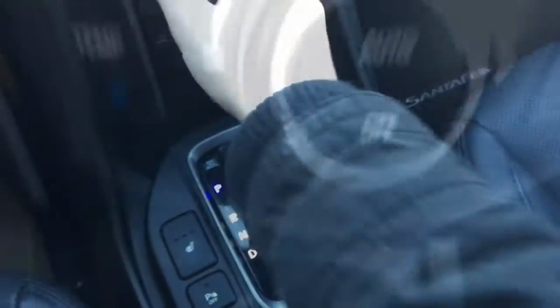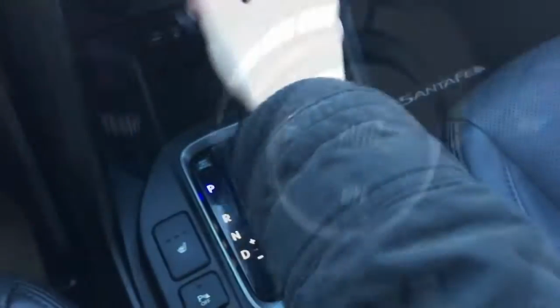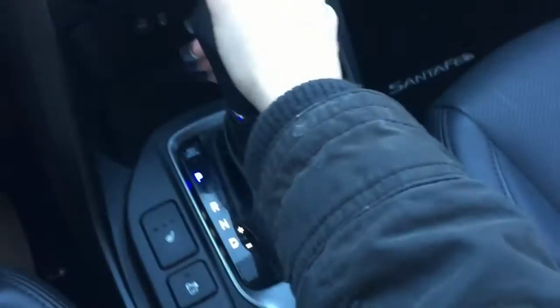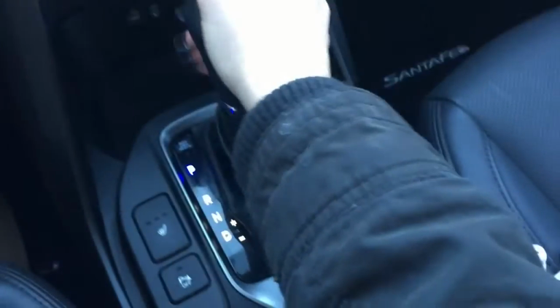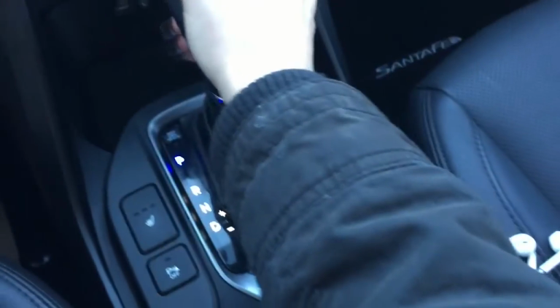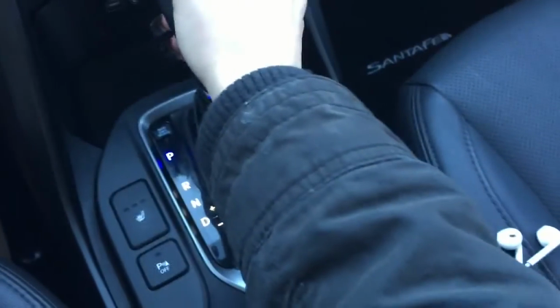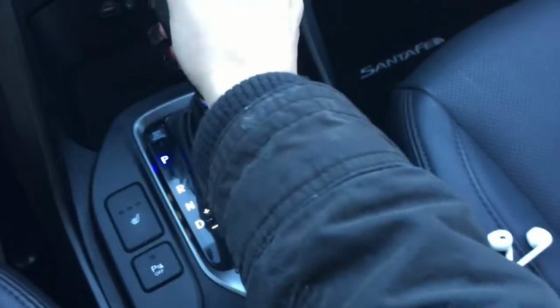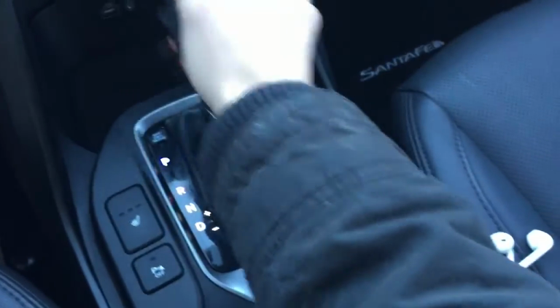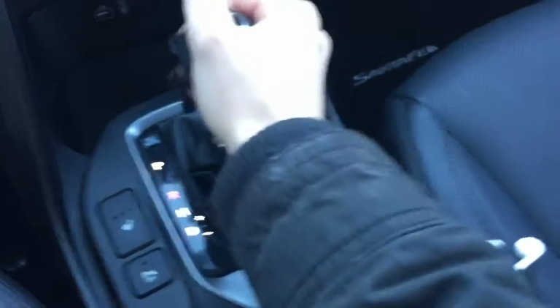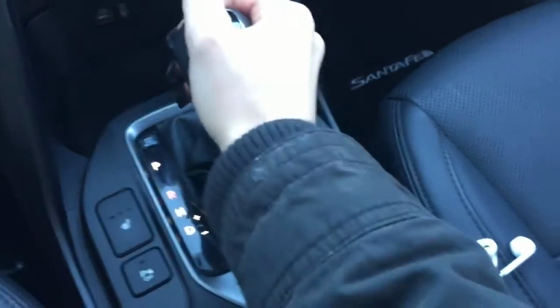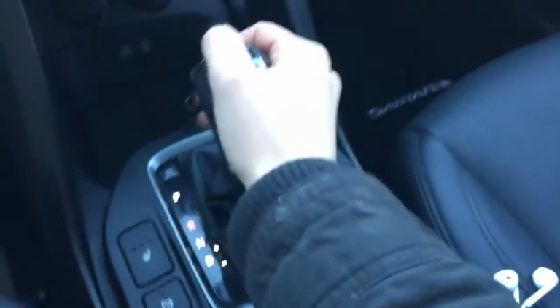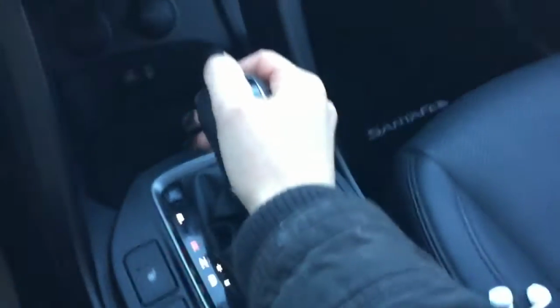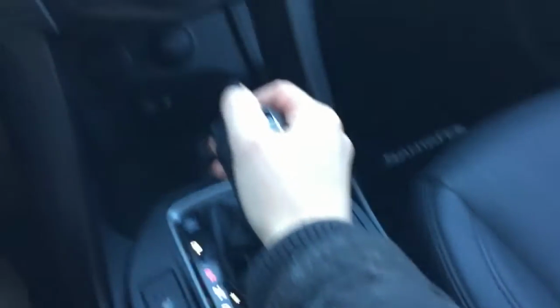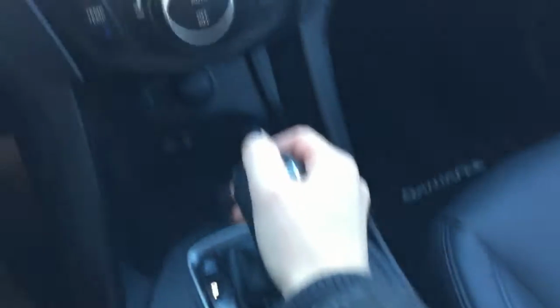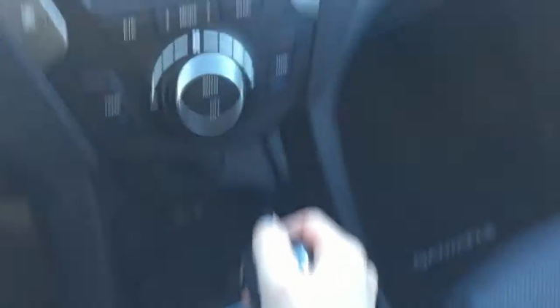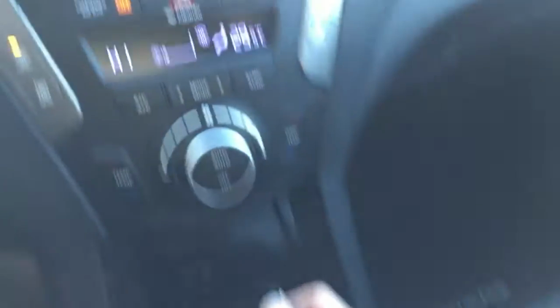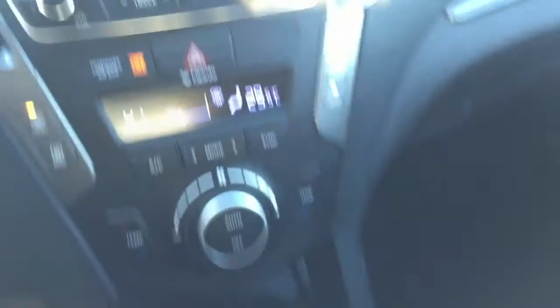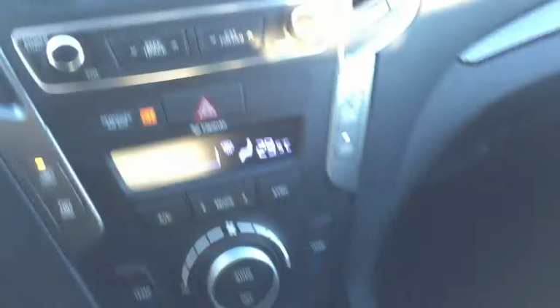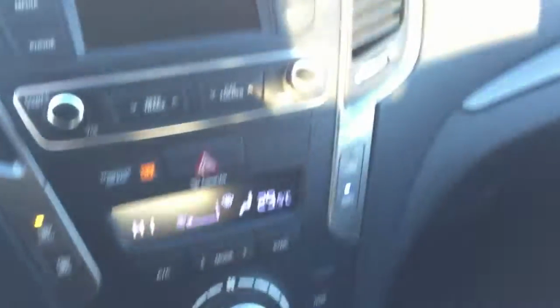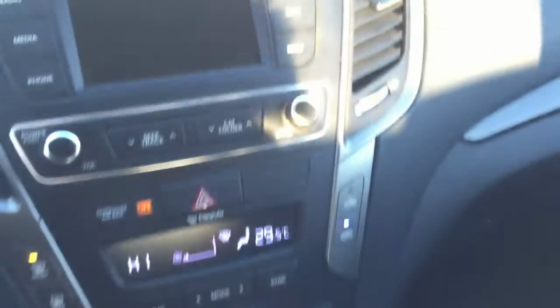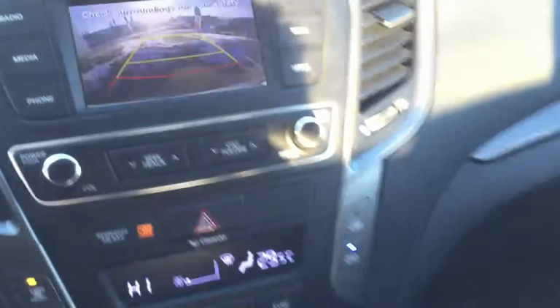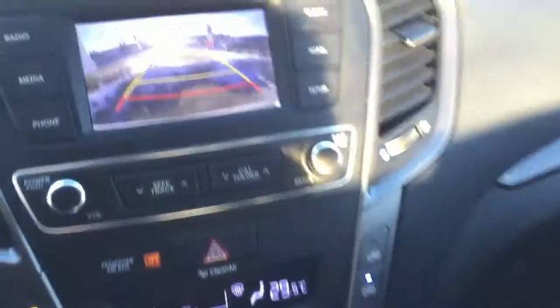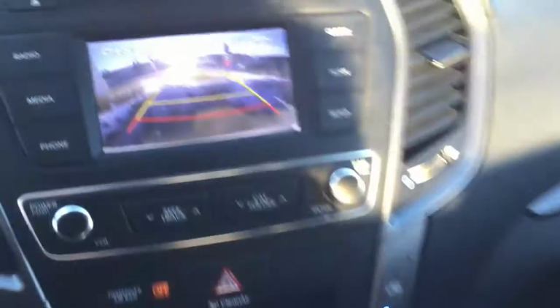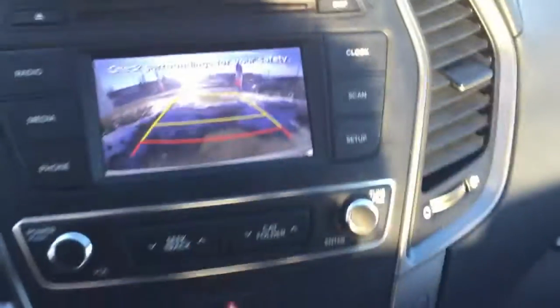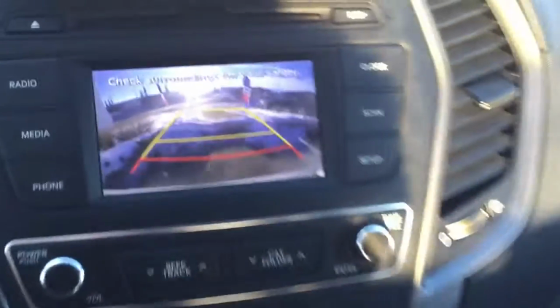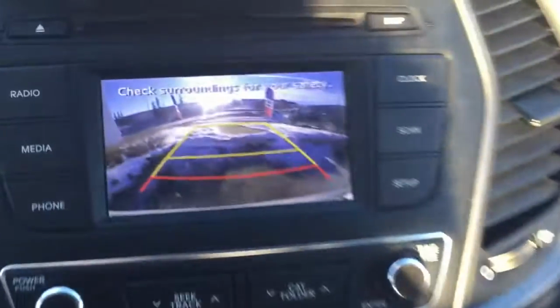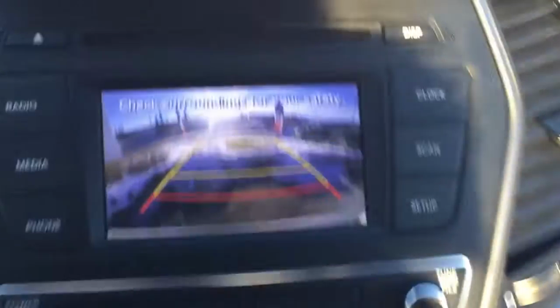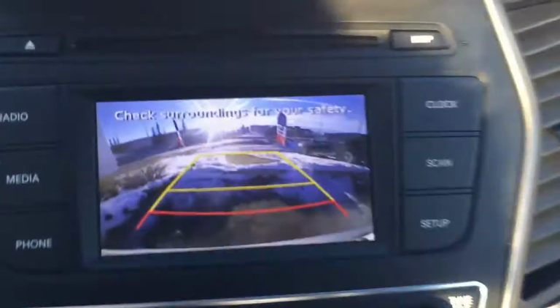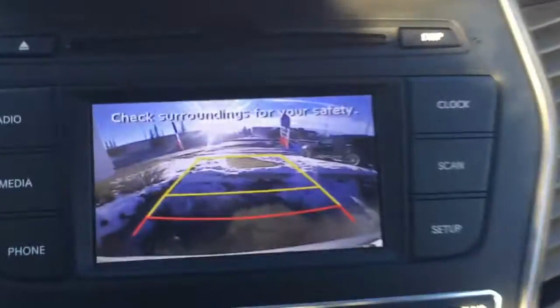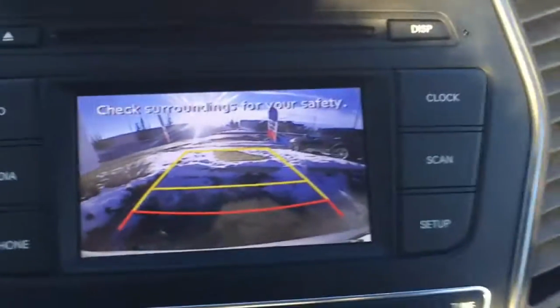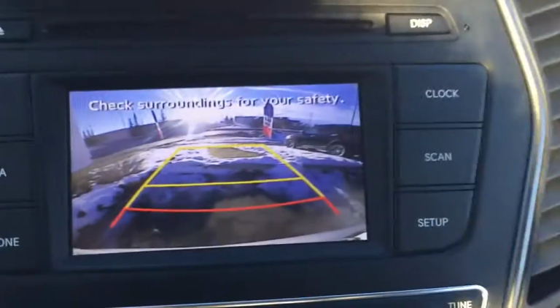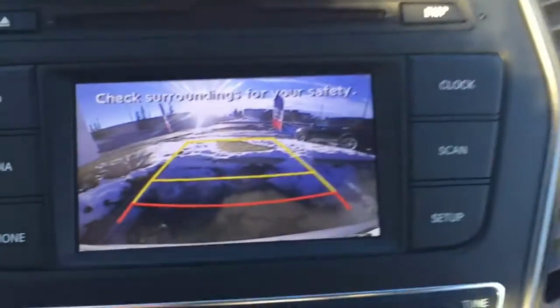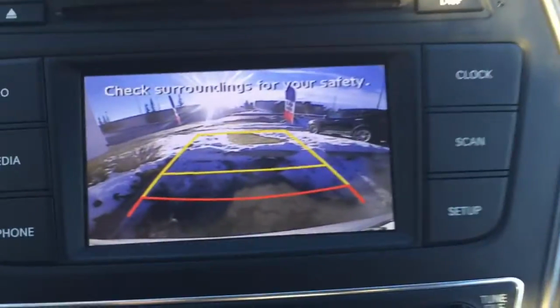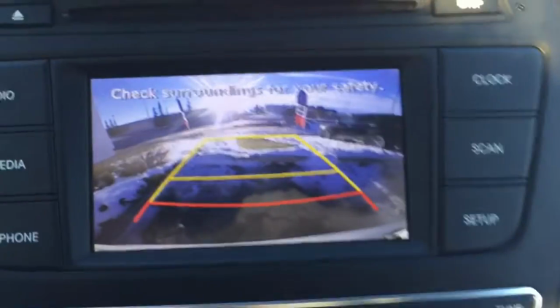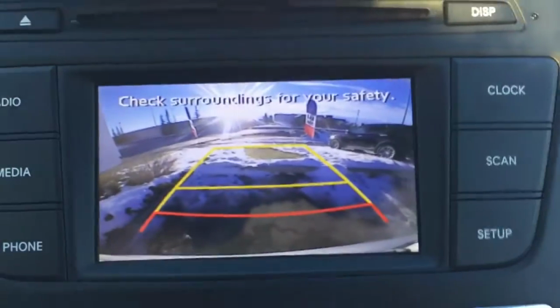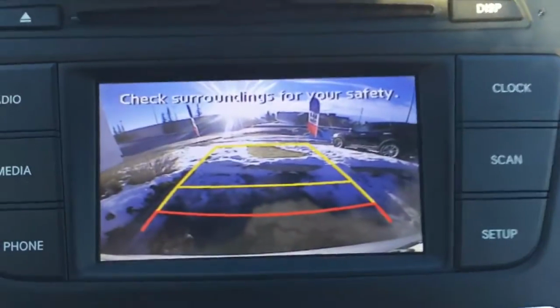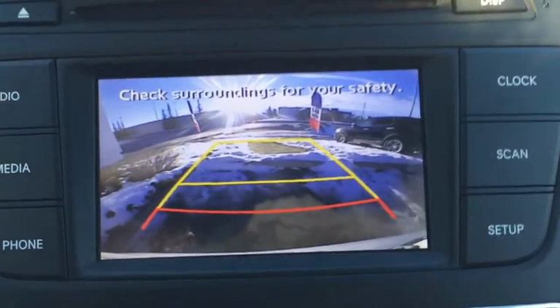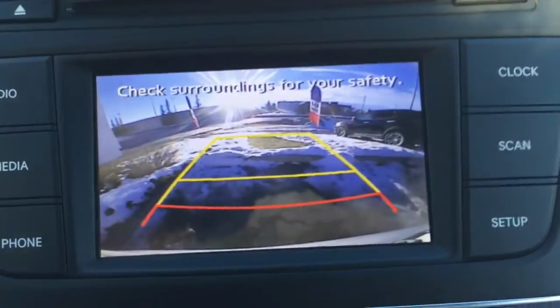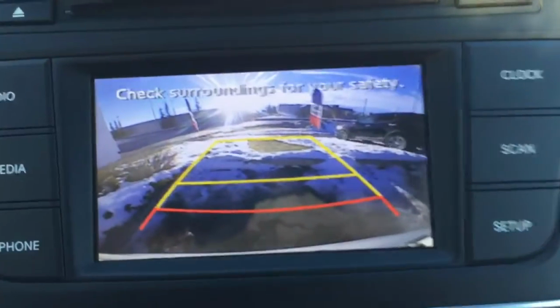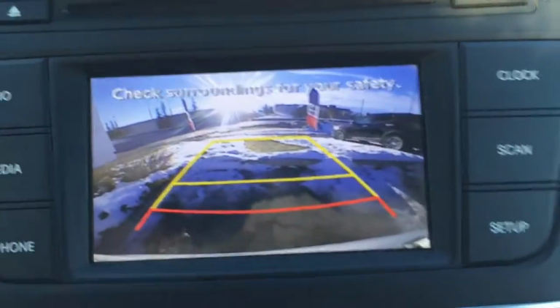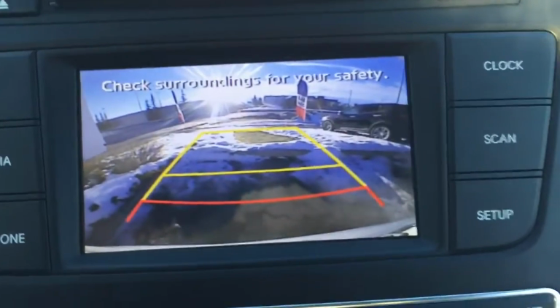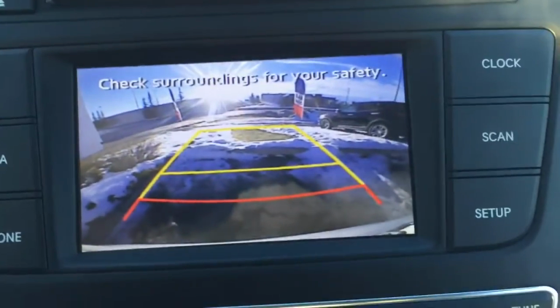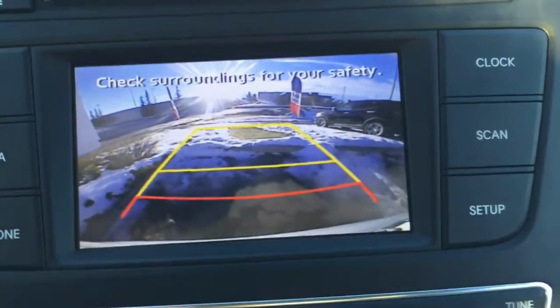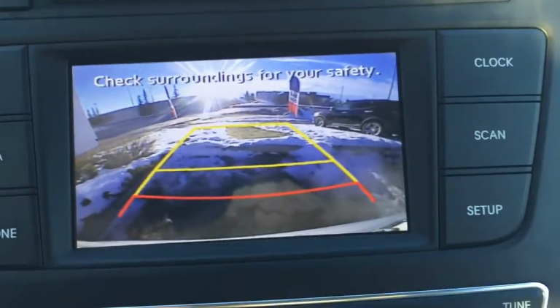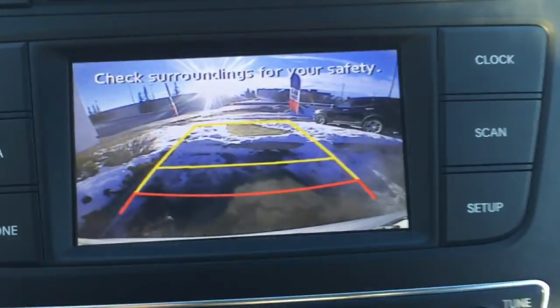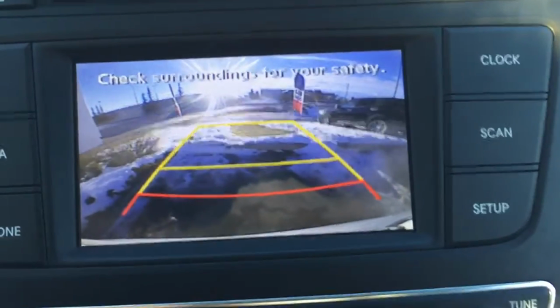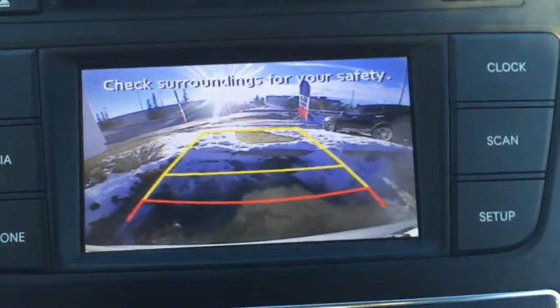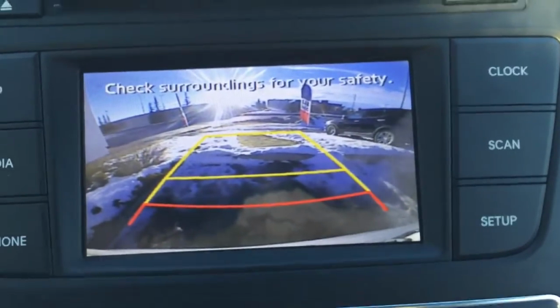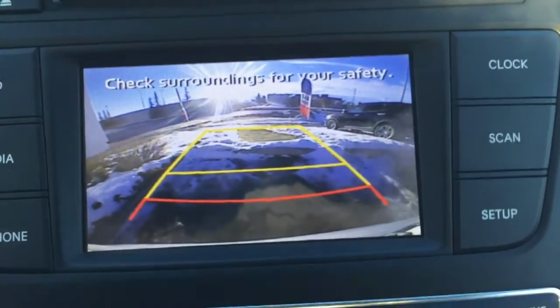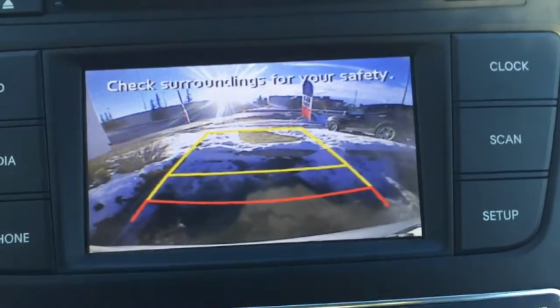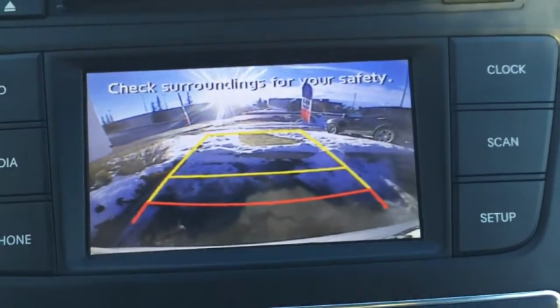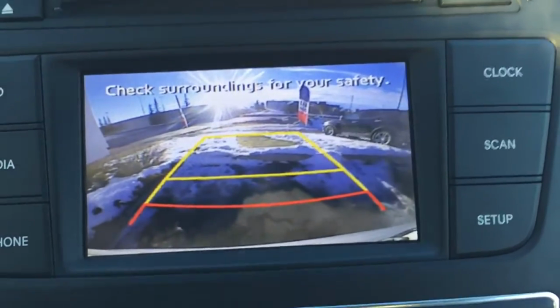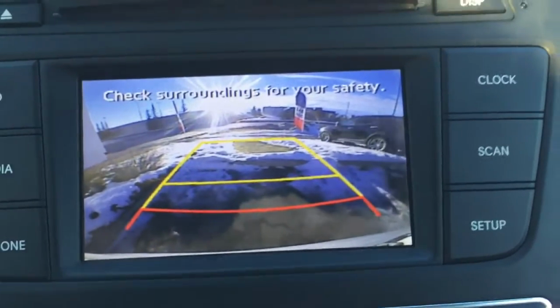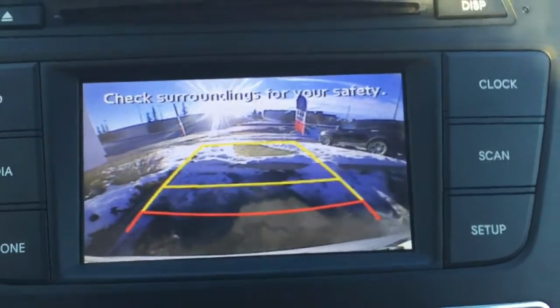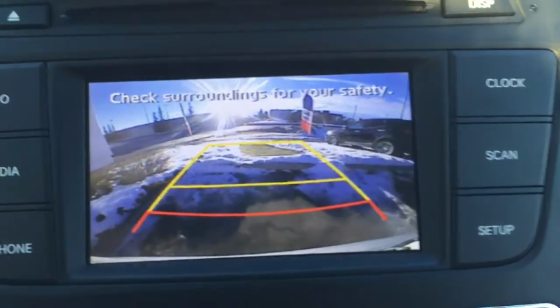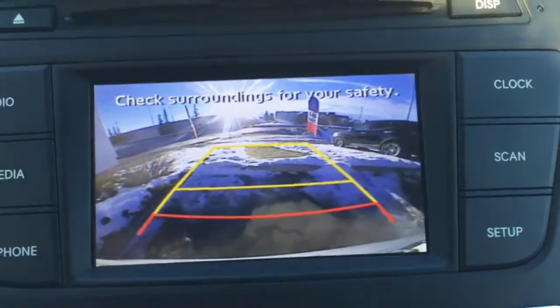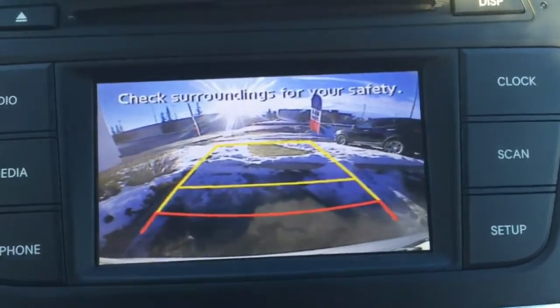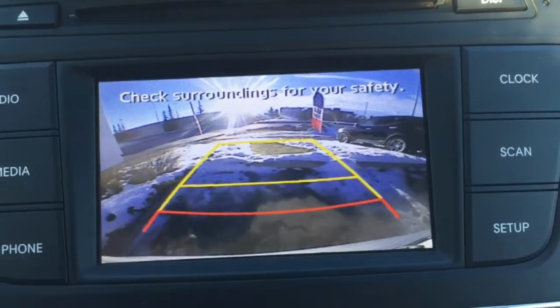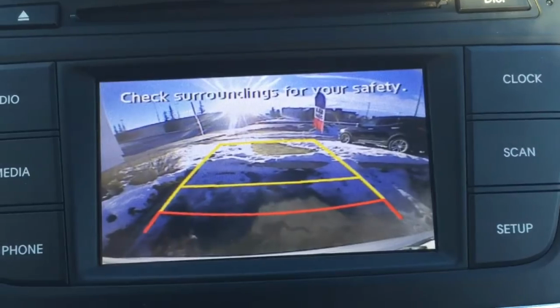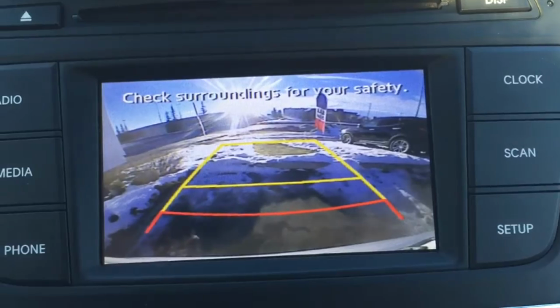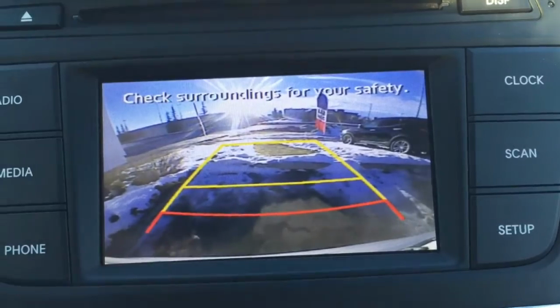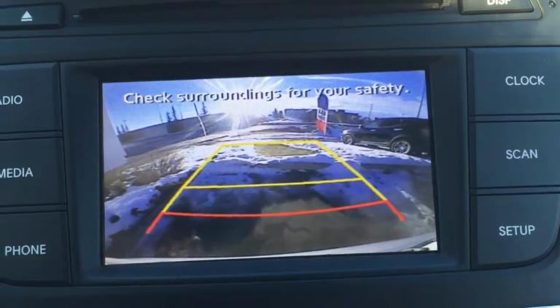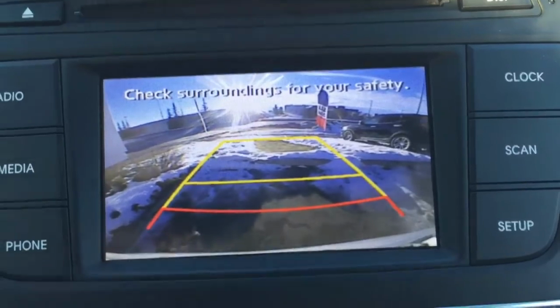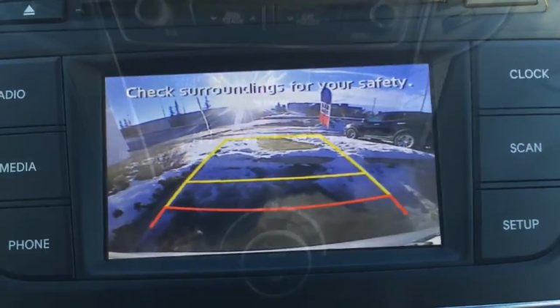As I shift into reverse, you've got a backup camera as well as backup sensors, which are great safety features.